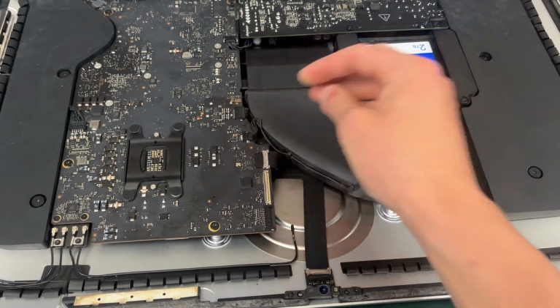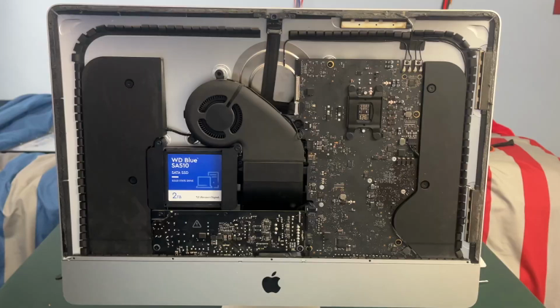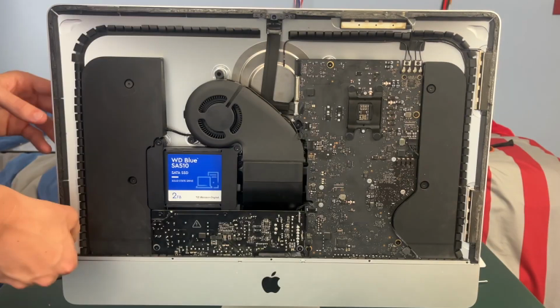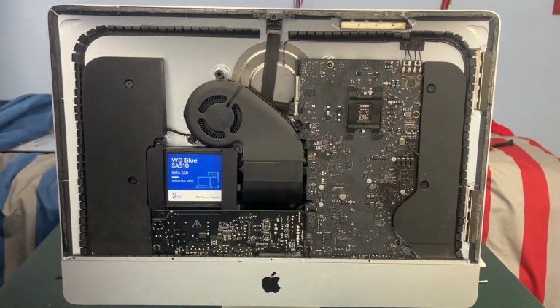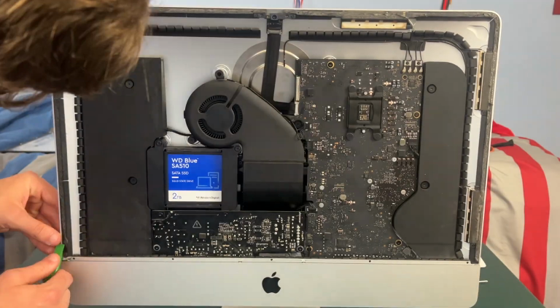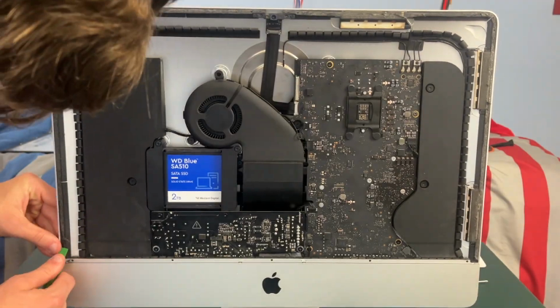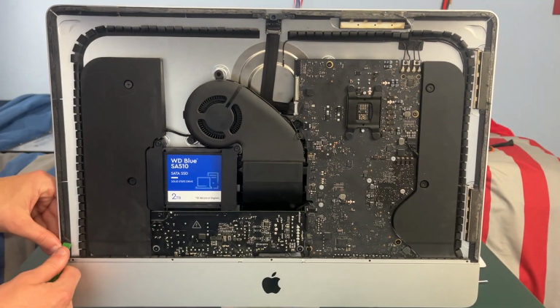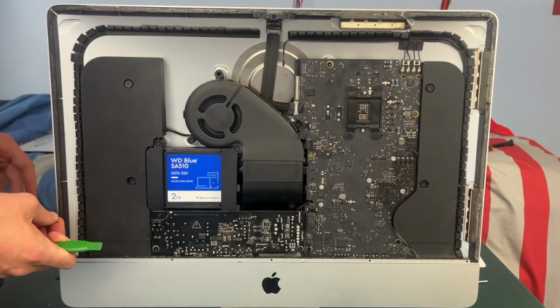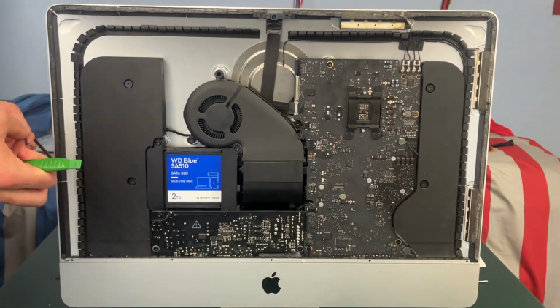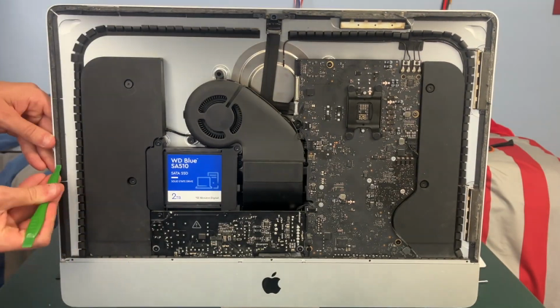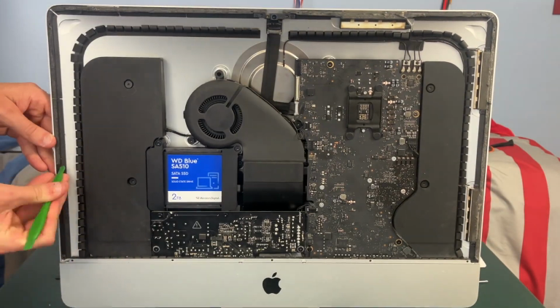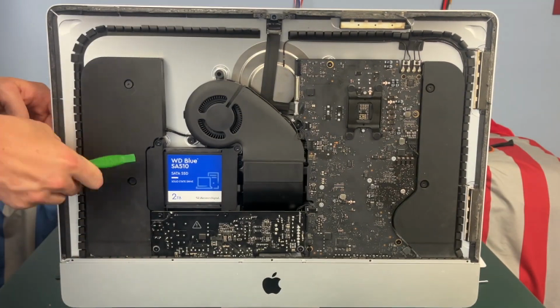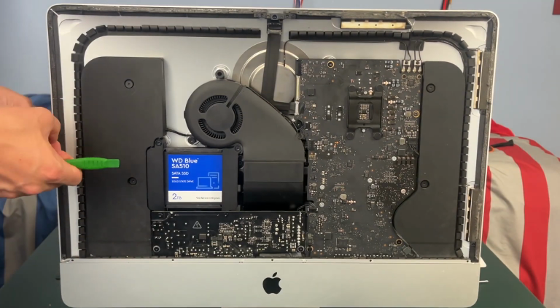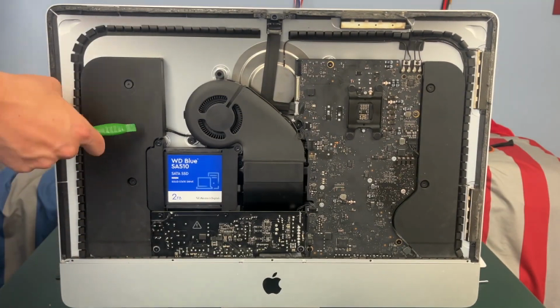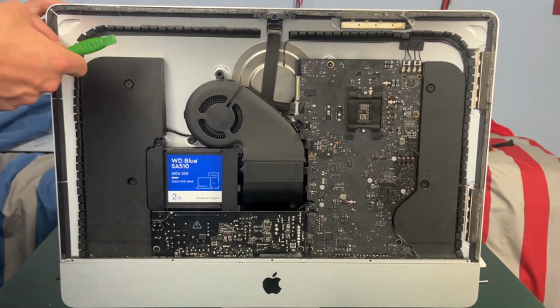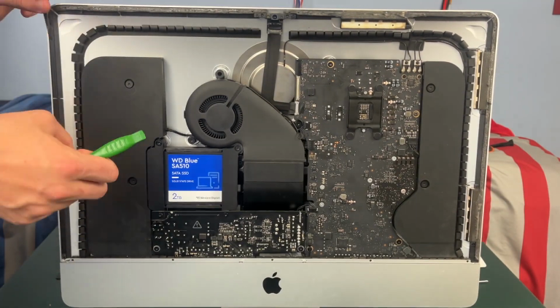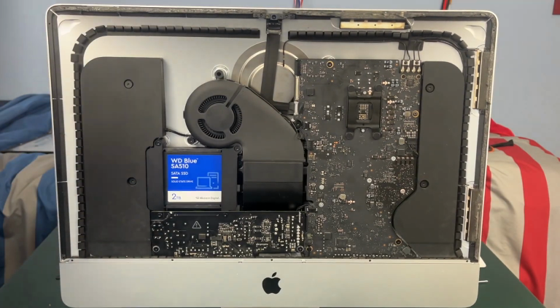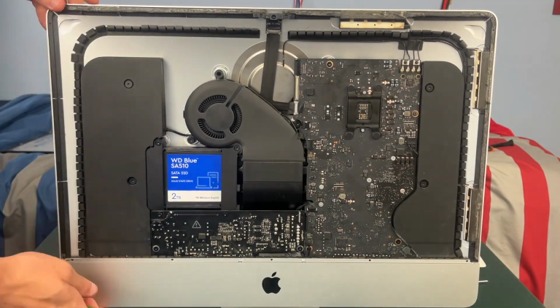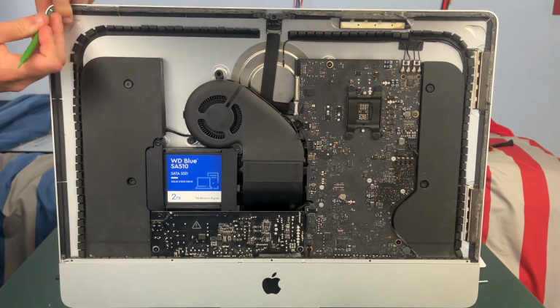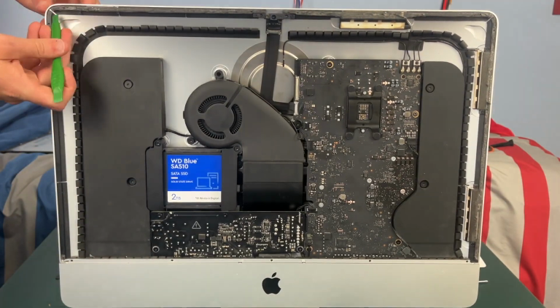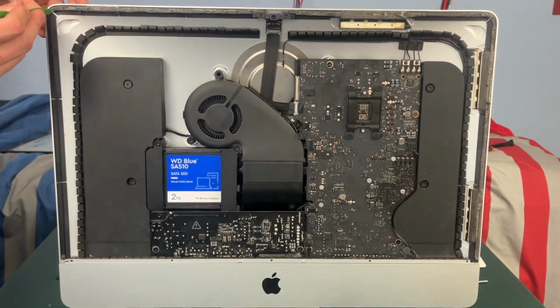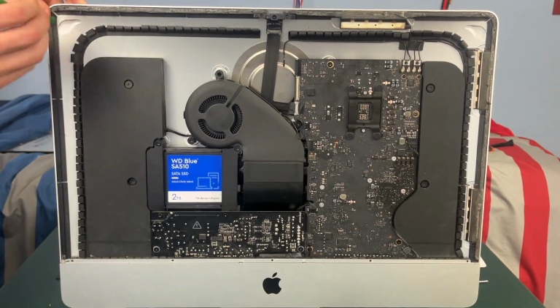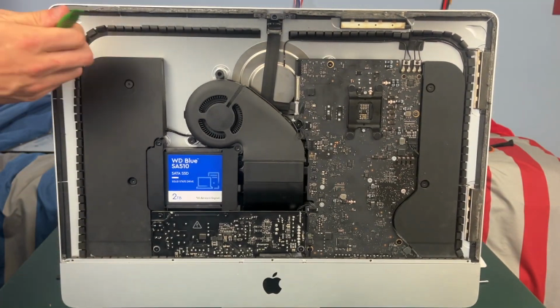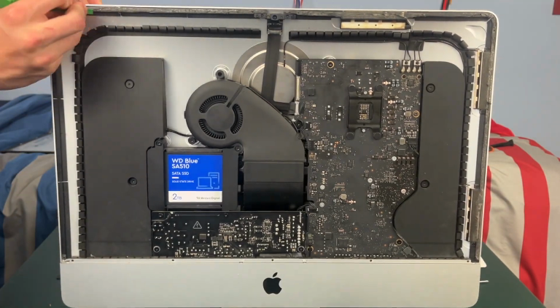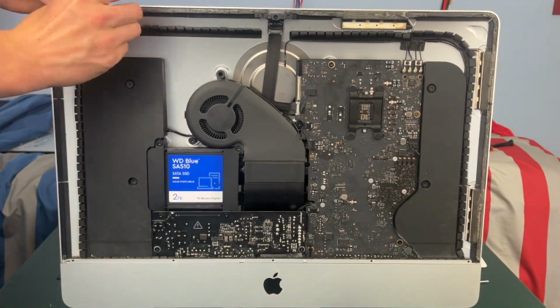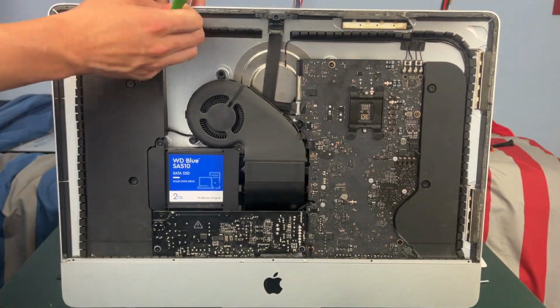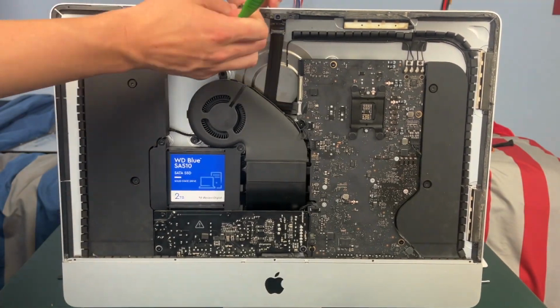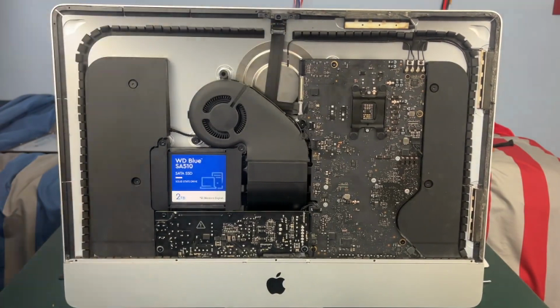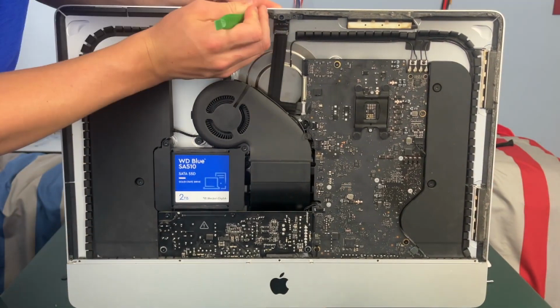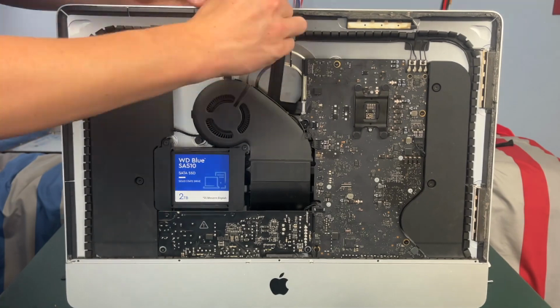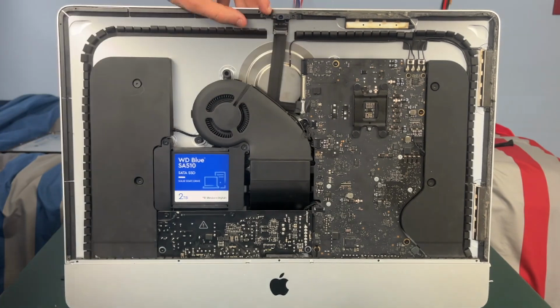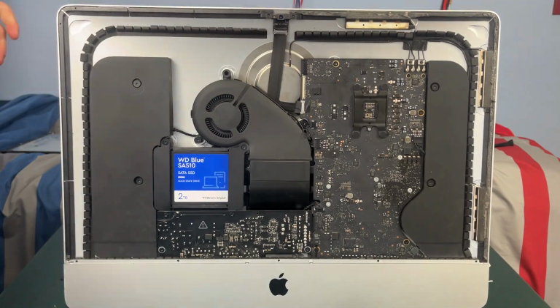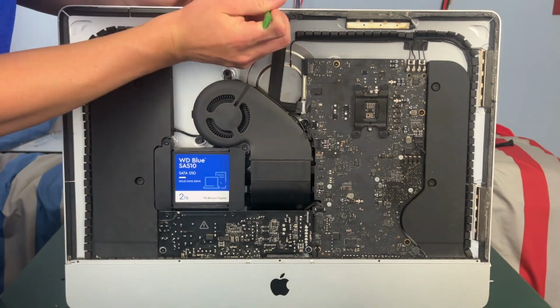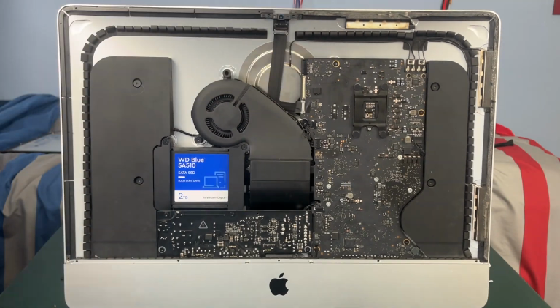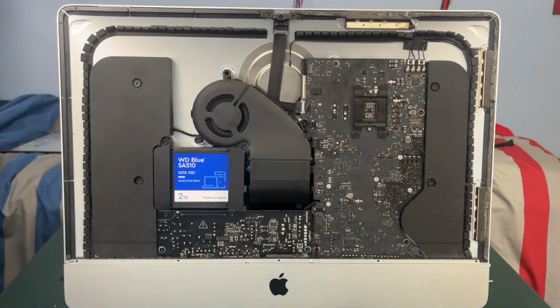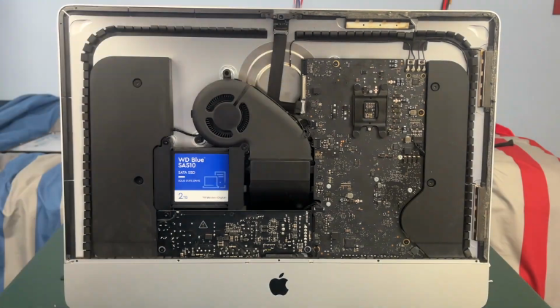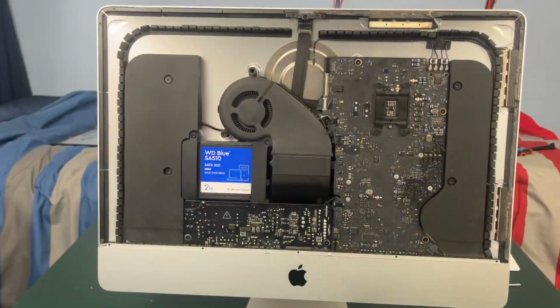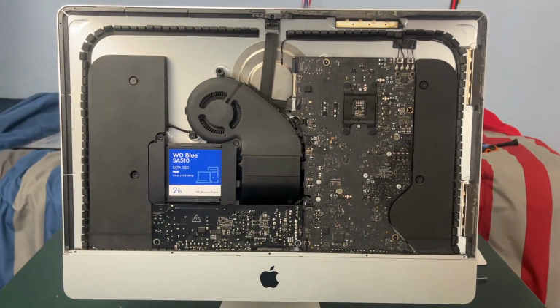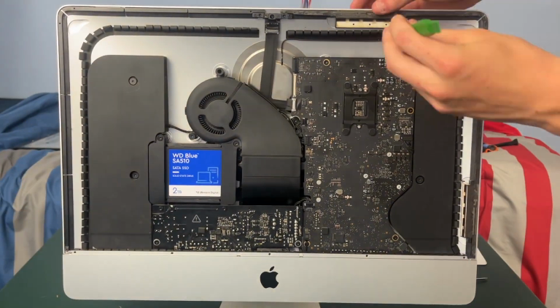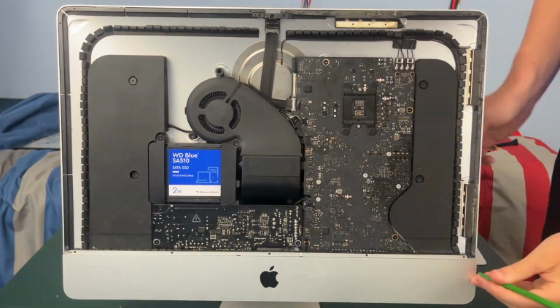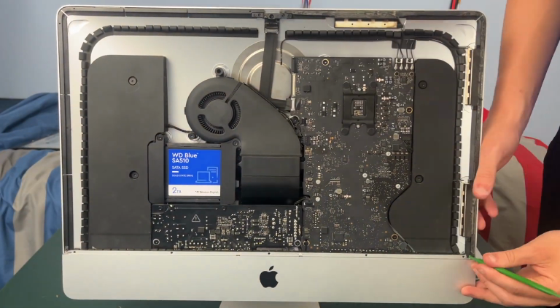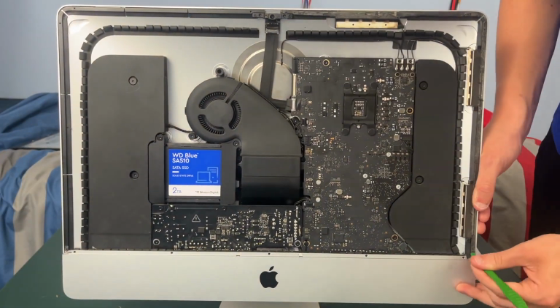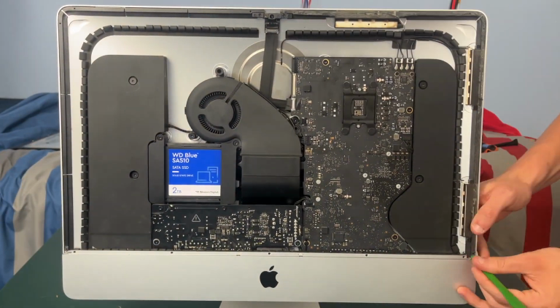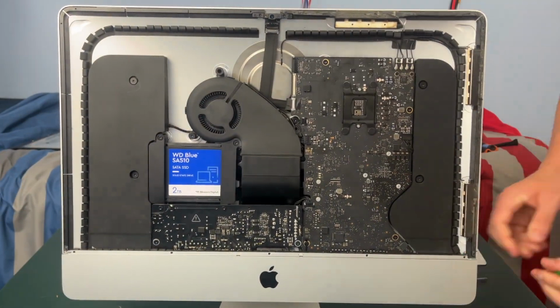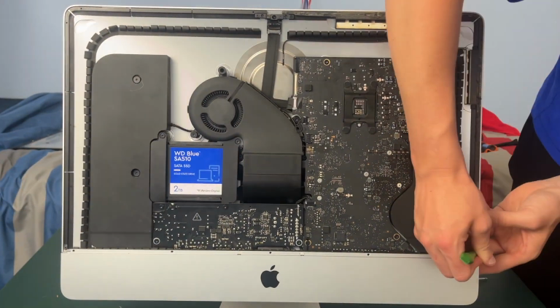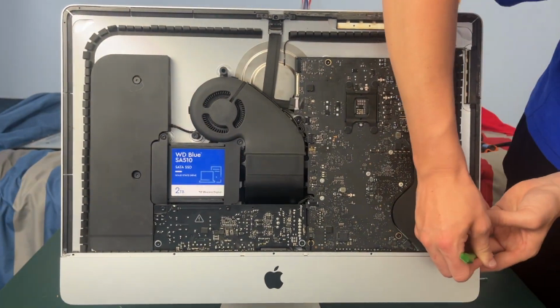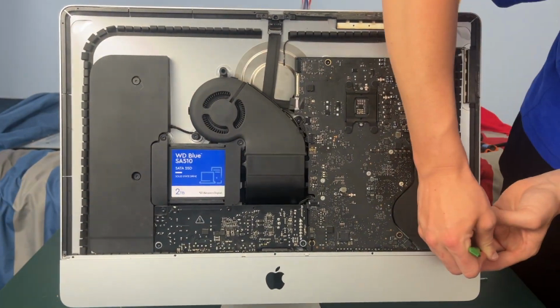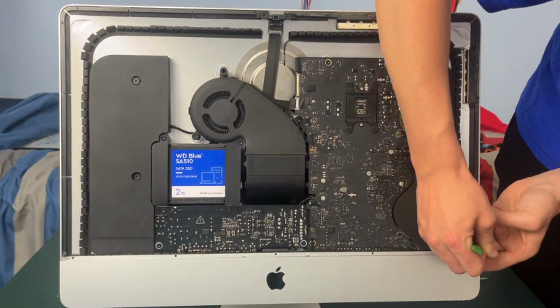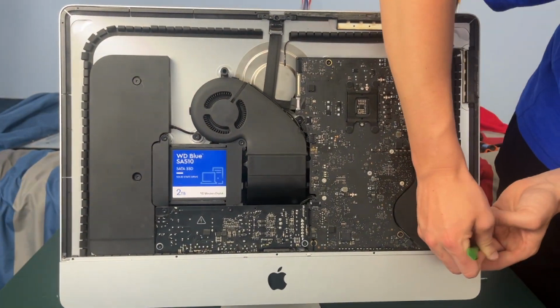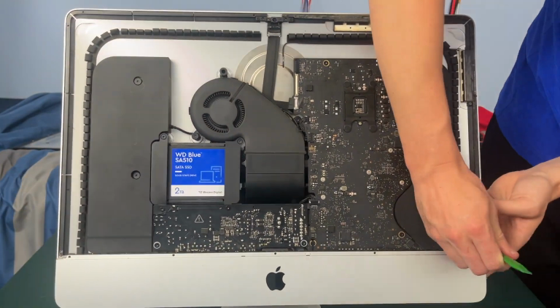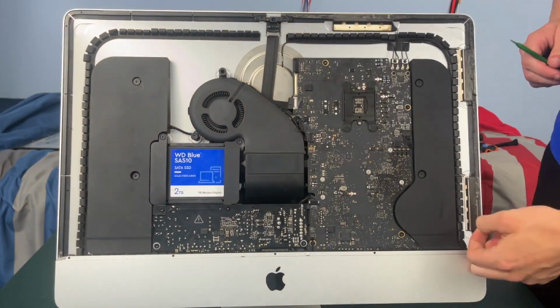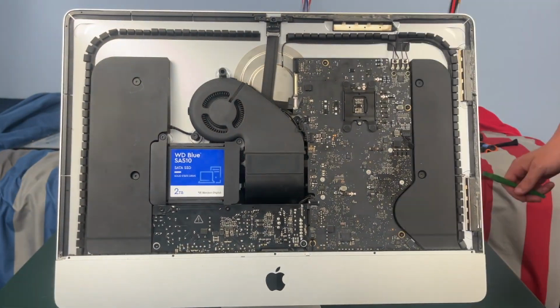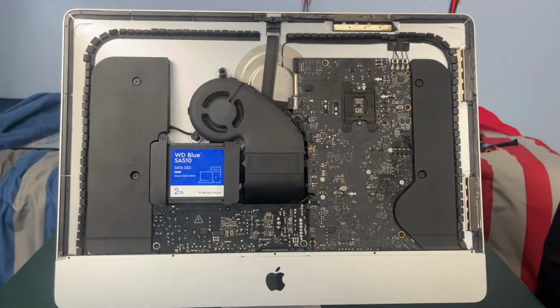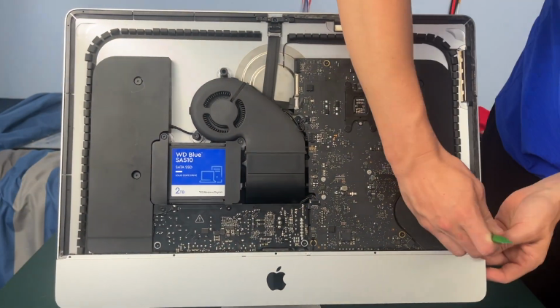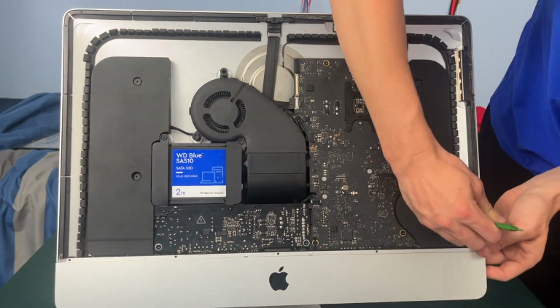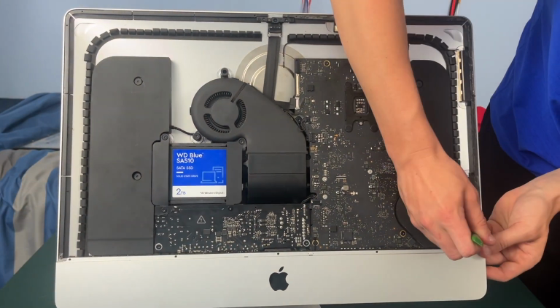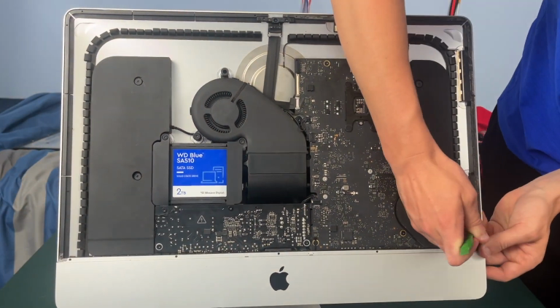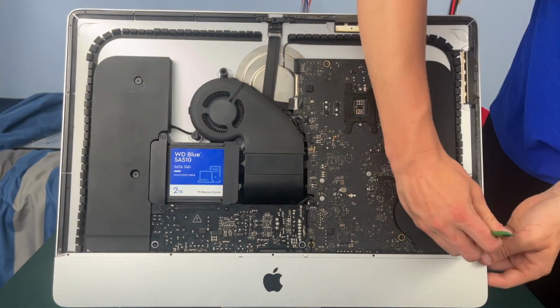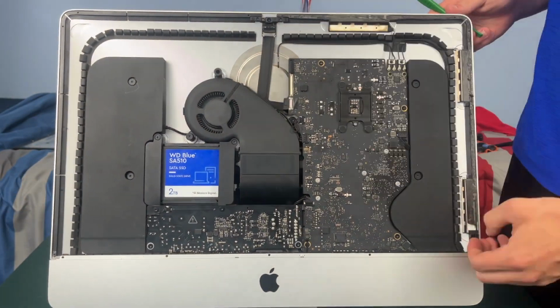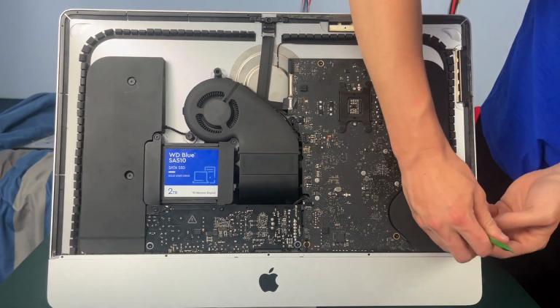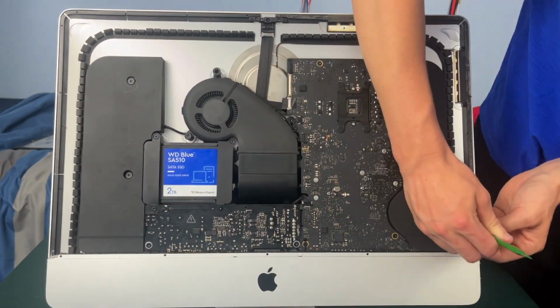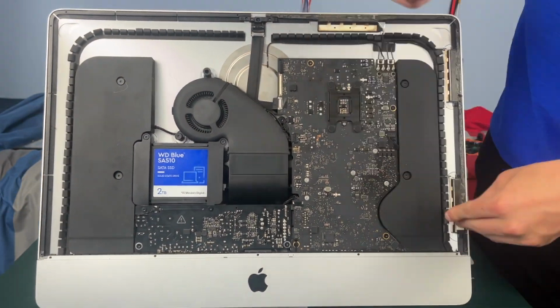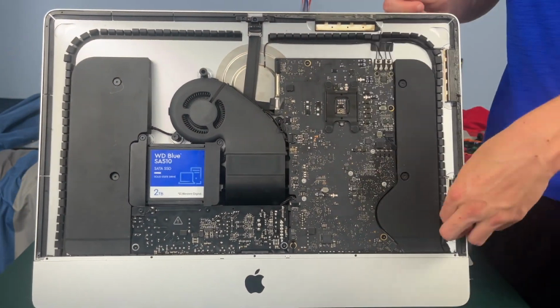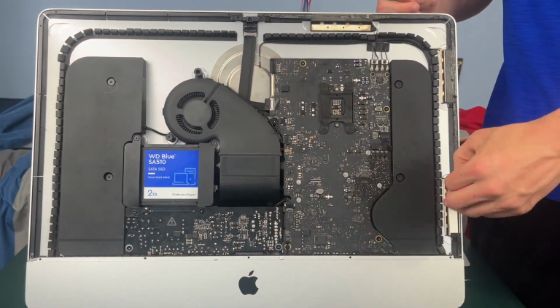Now if you haven't already, this is the time to go ahead and scrape any excess adhesive off of the edge of the case.